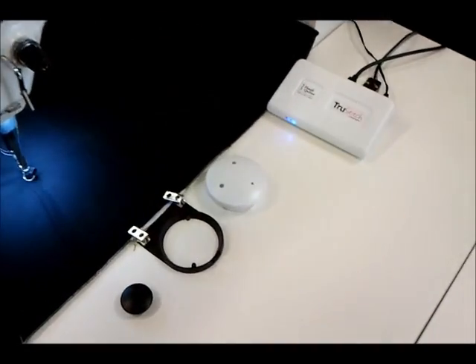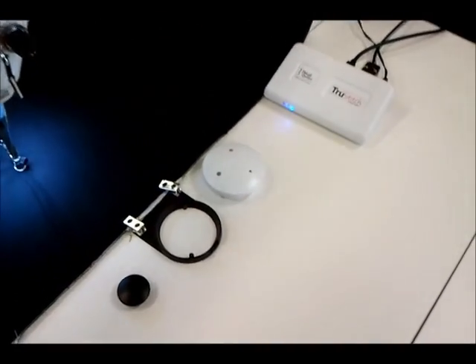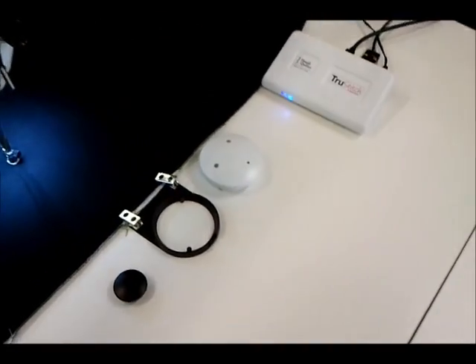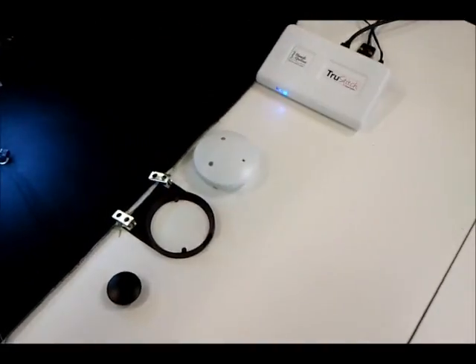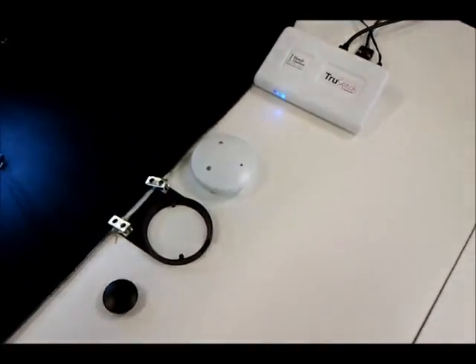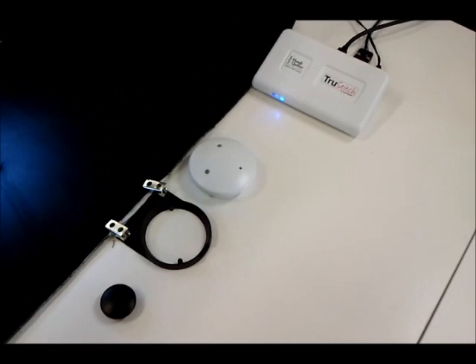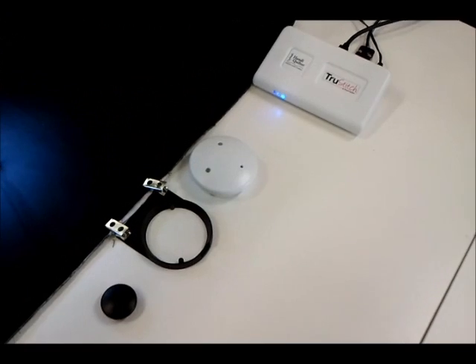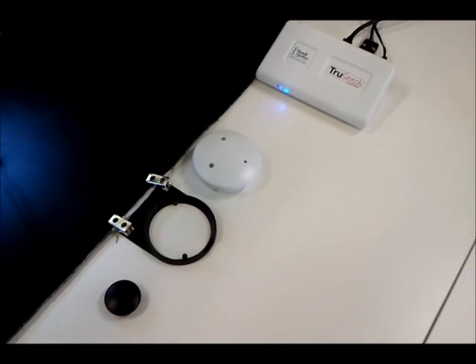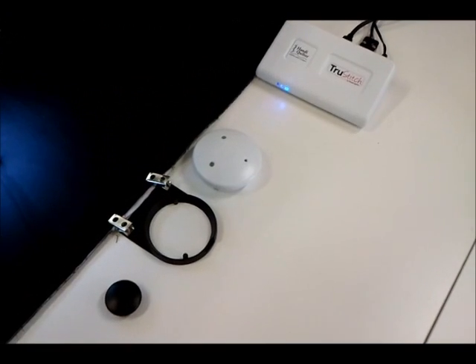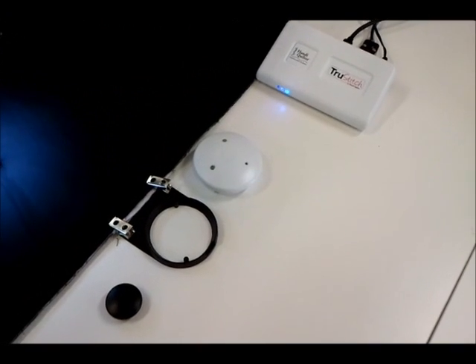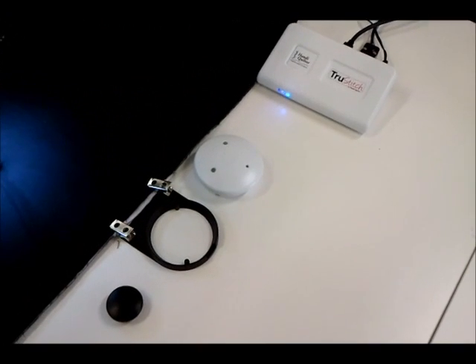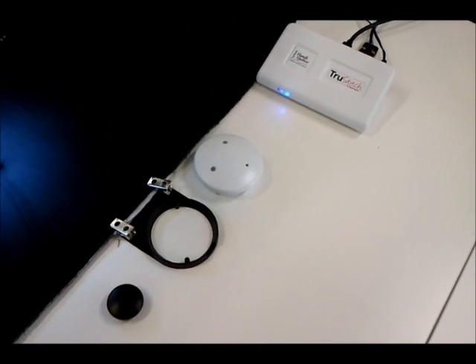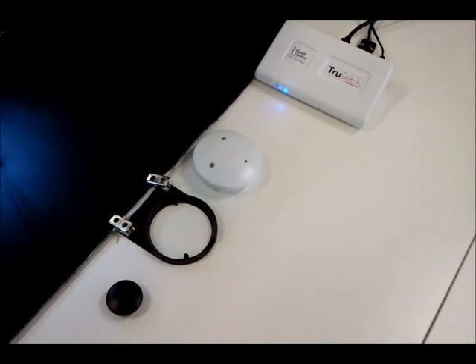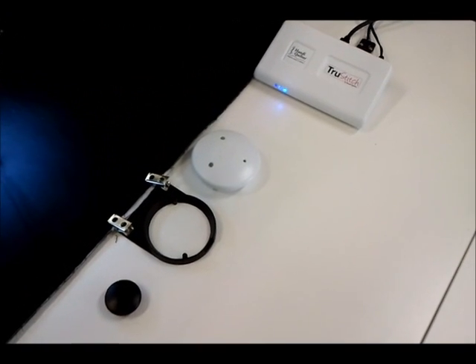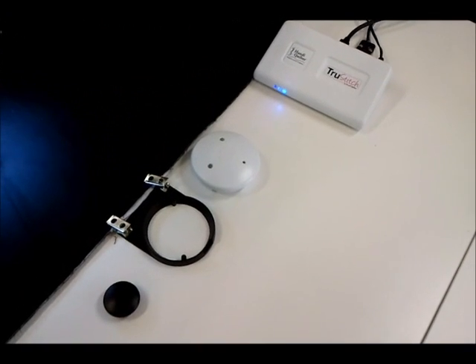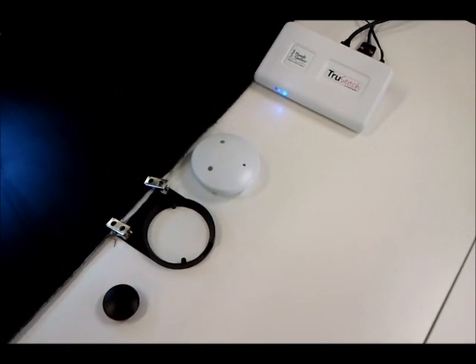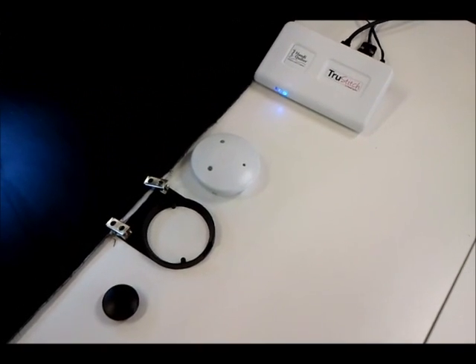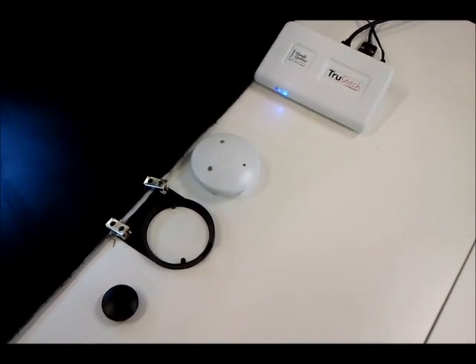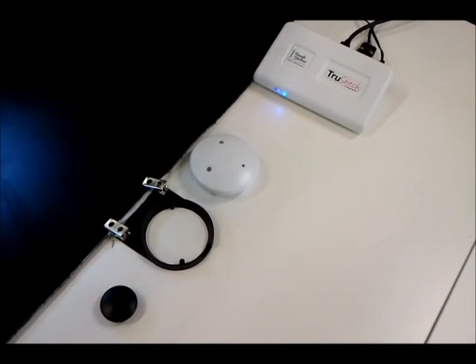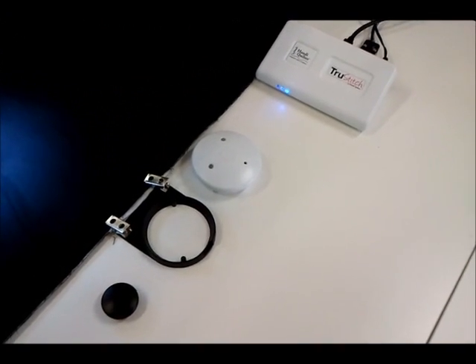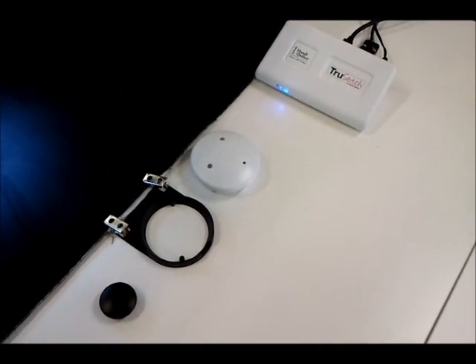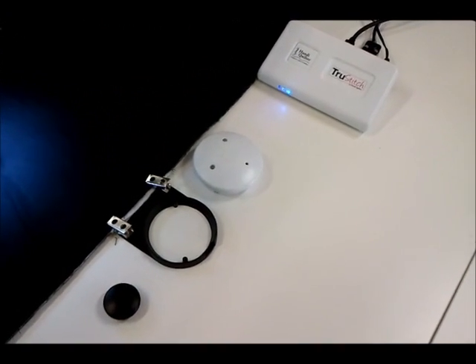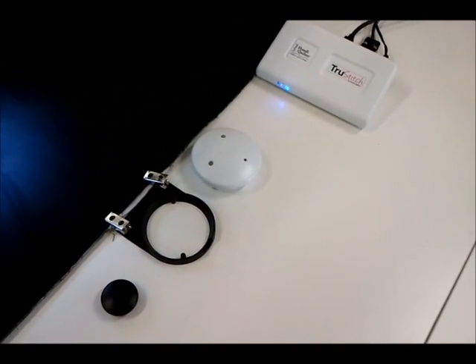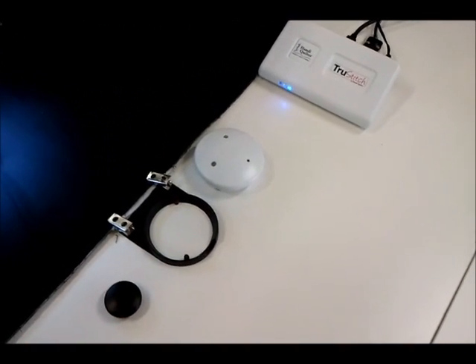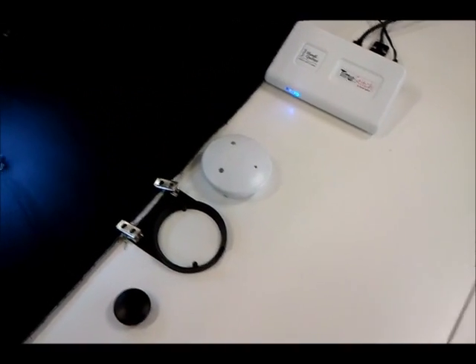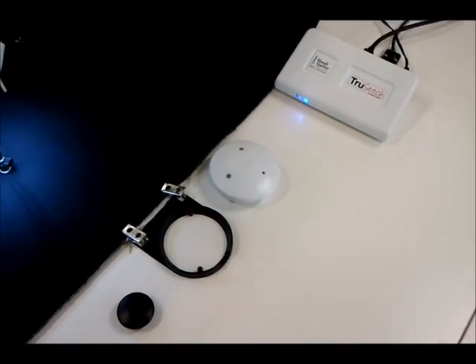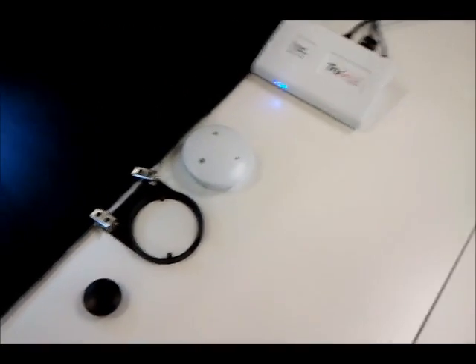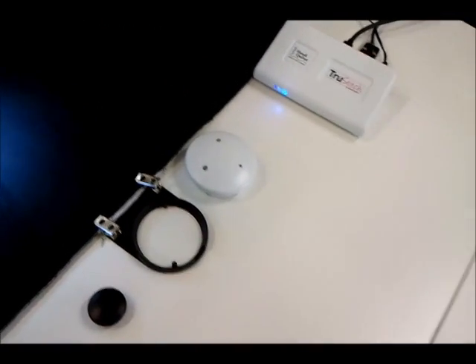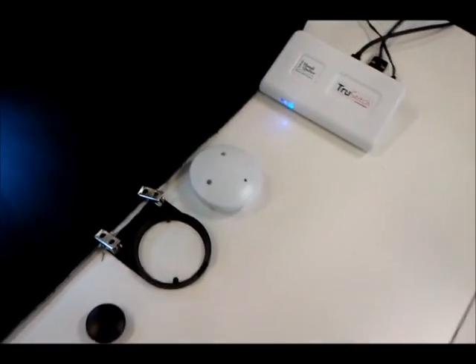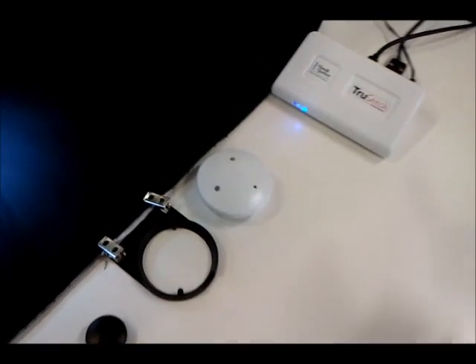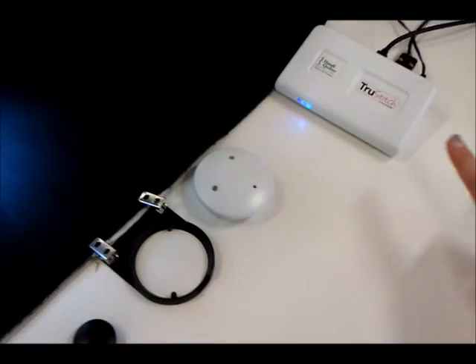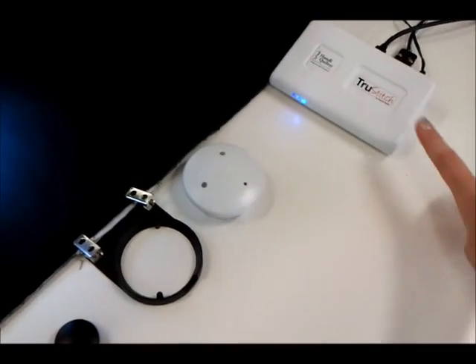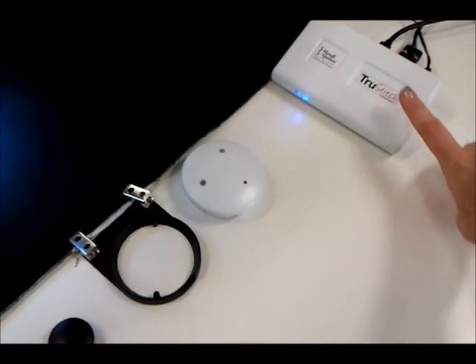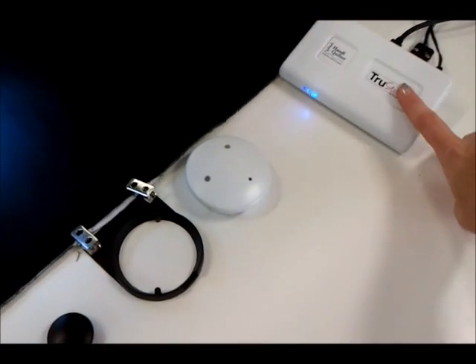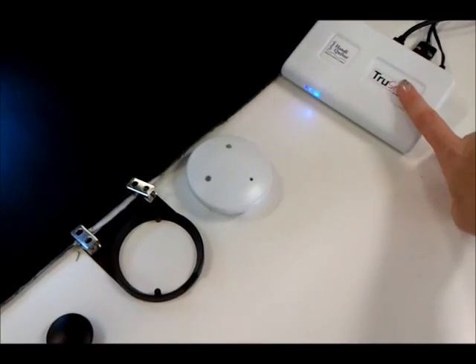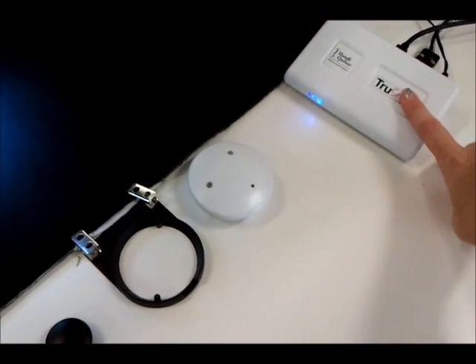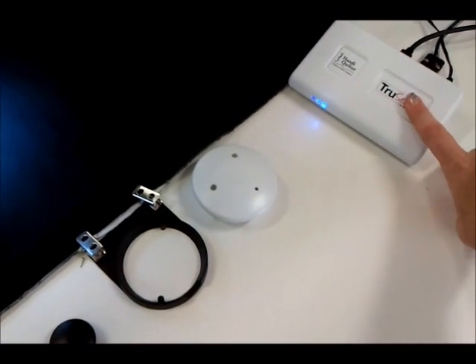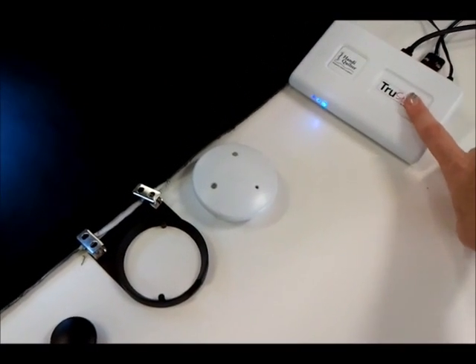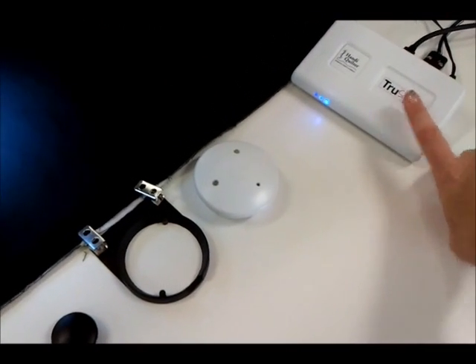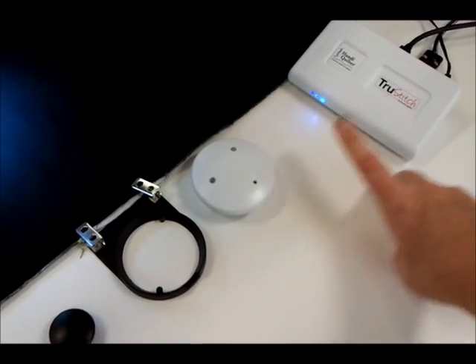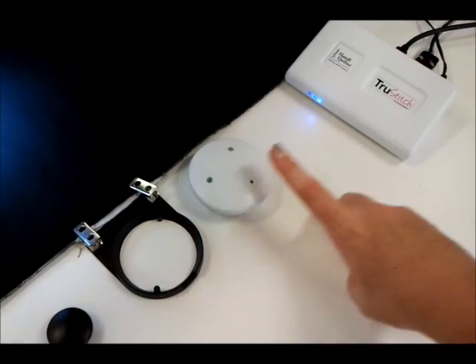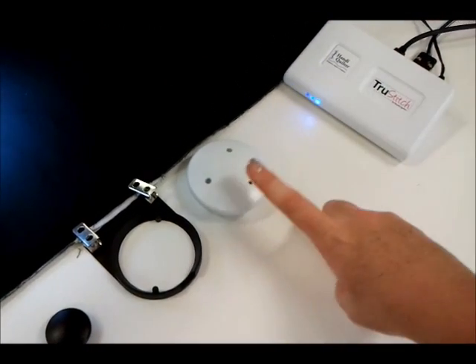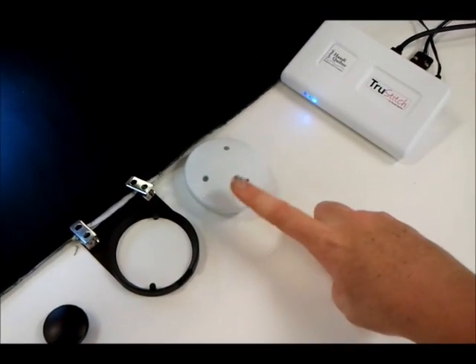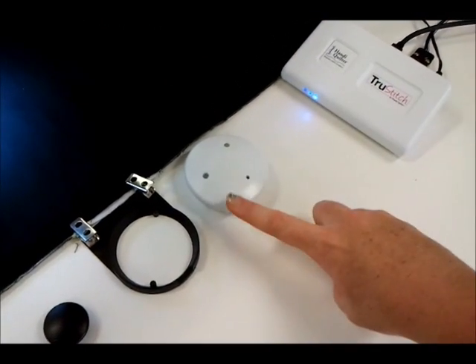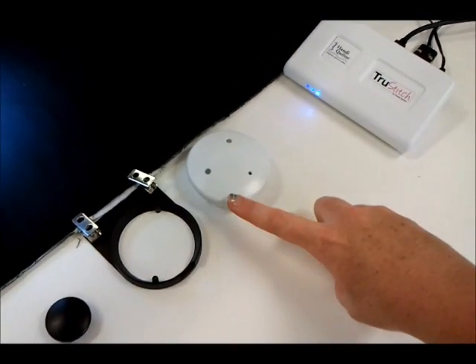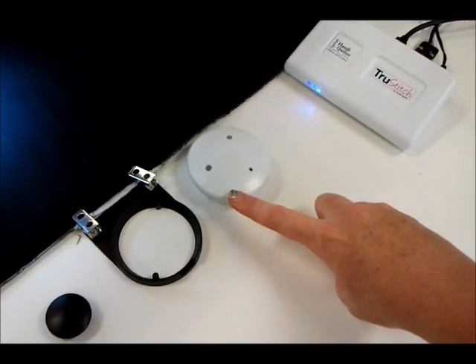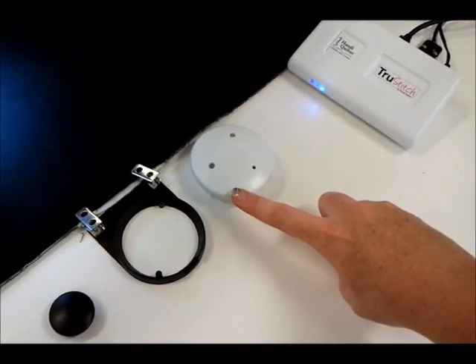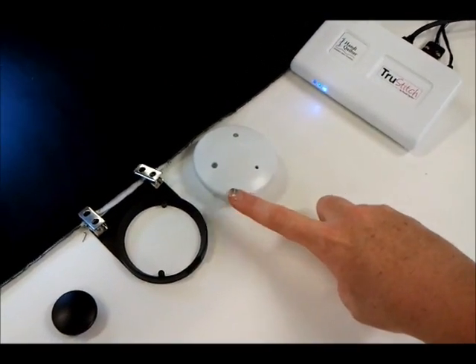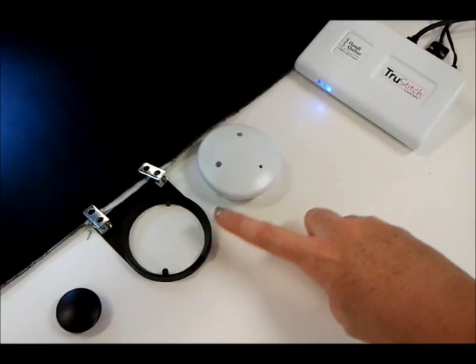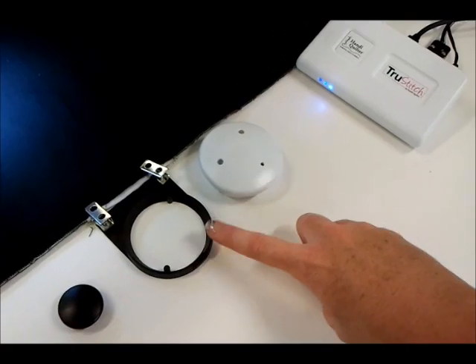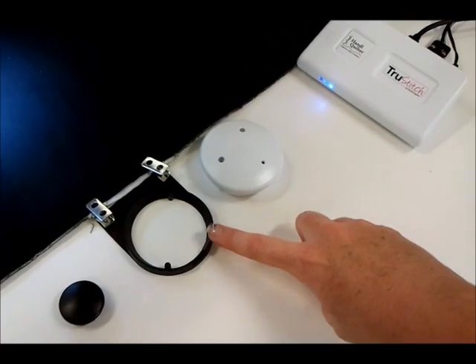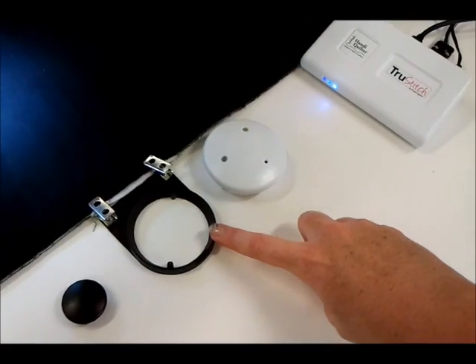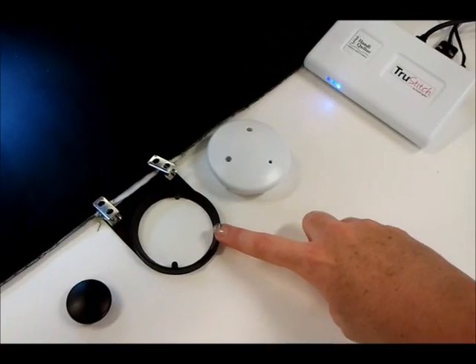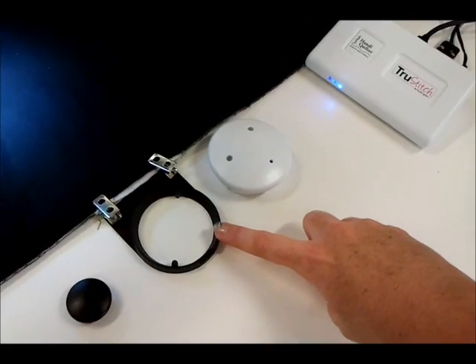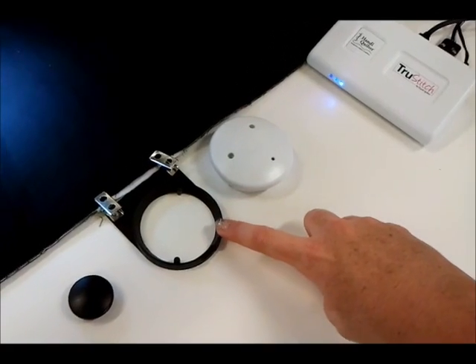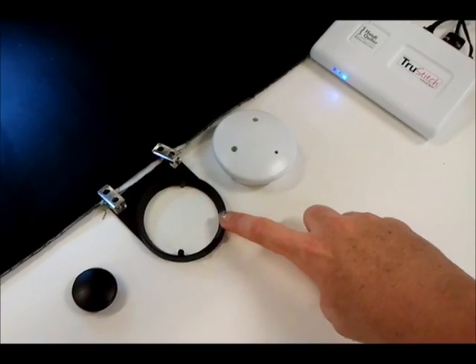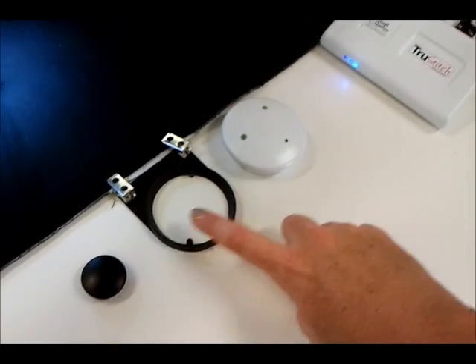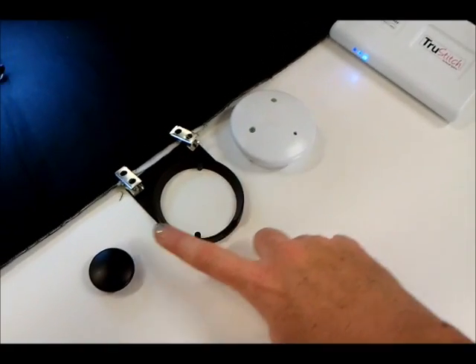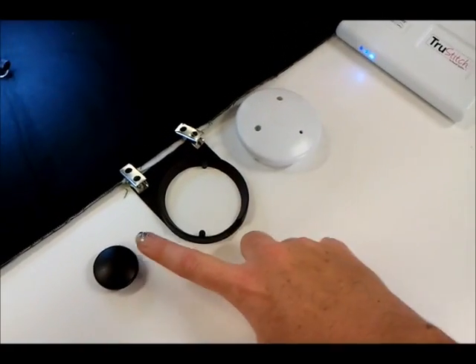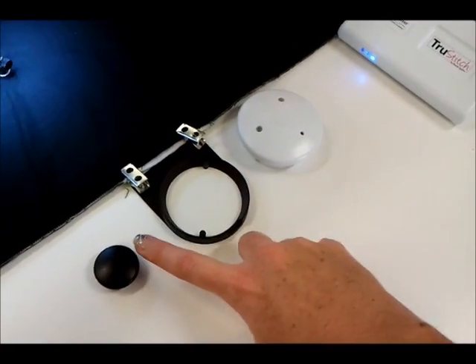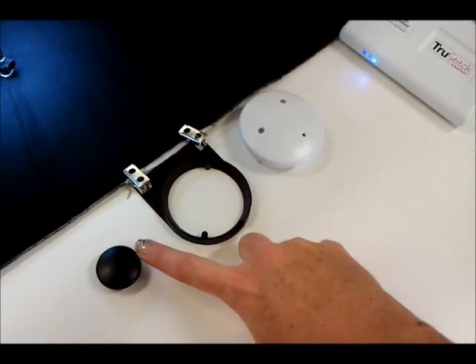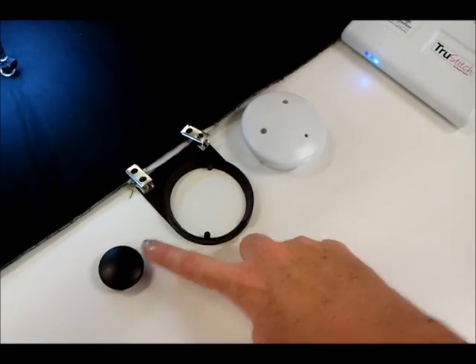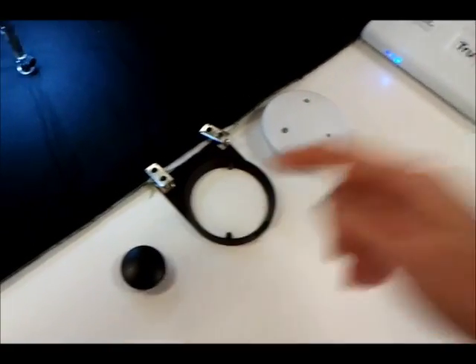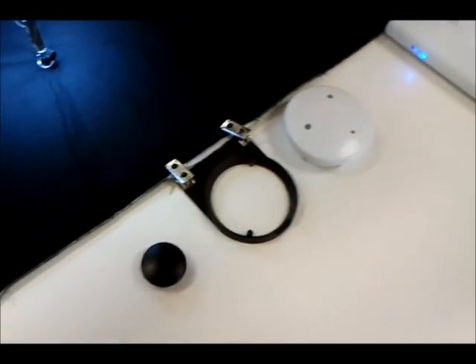These are the components that come with the new True Stitch. You have the receiver, the transmitter, the coaster, and the magnet.